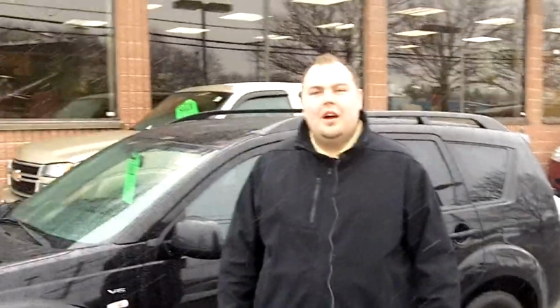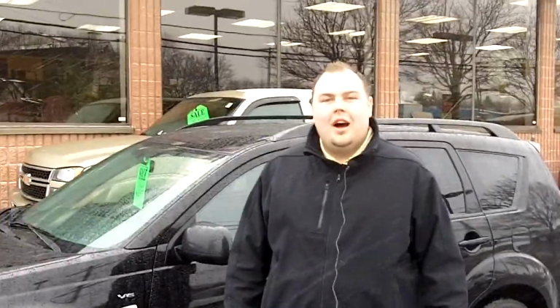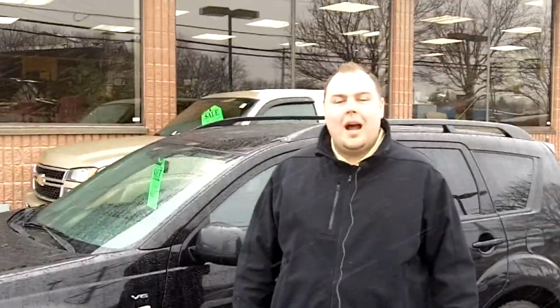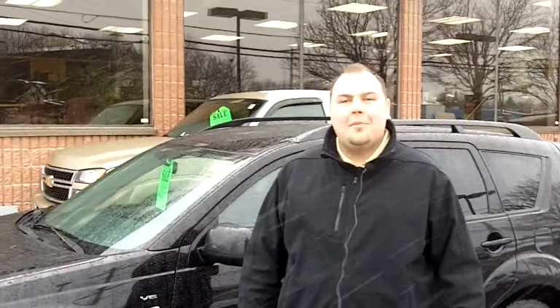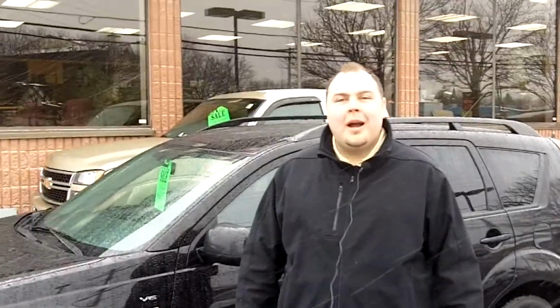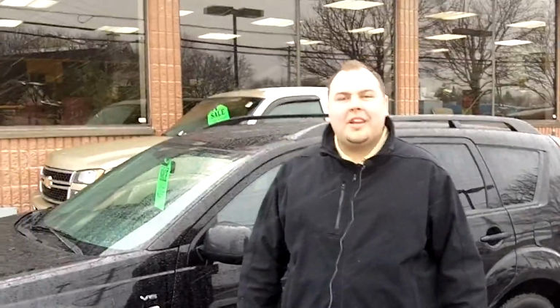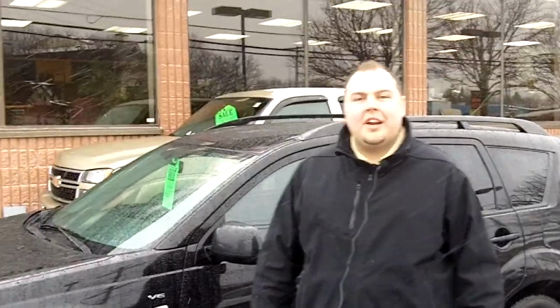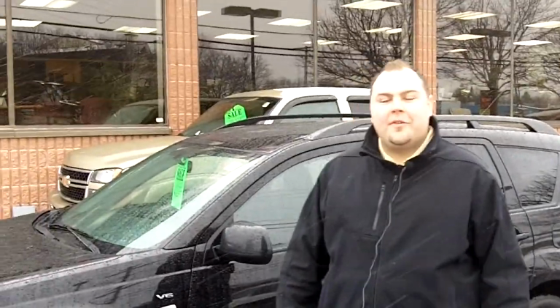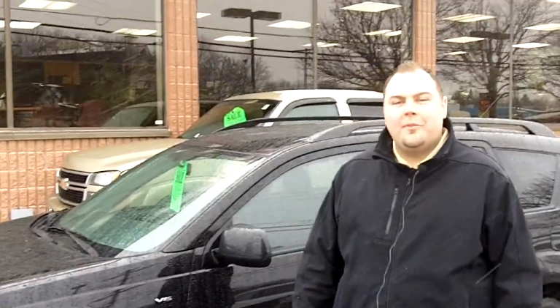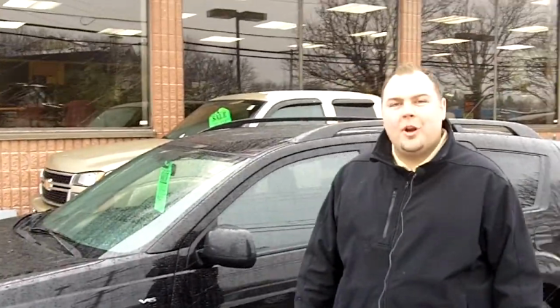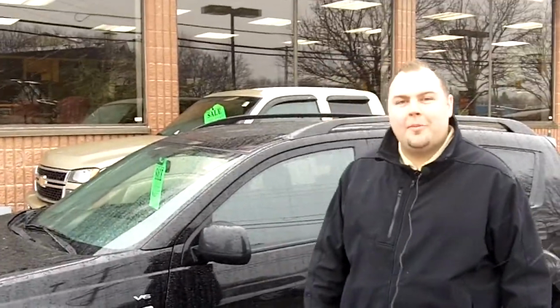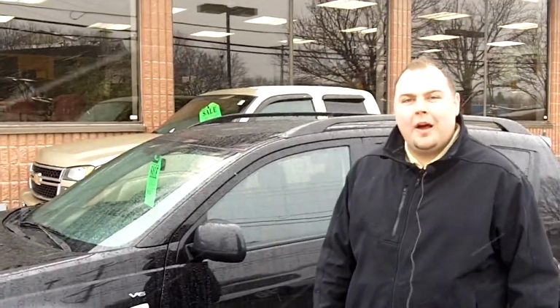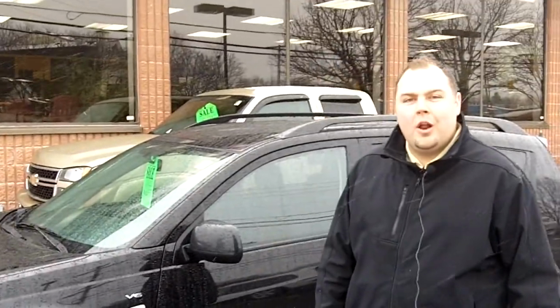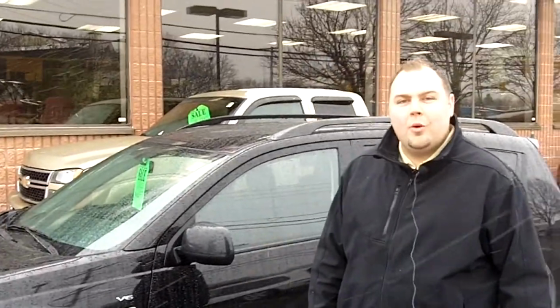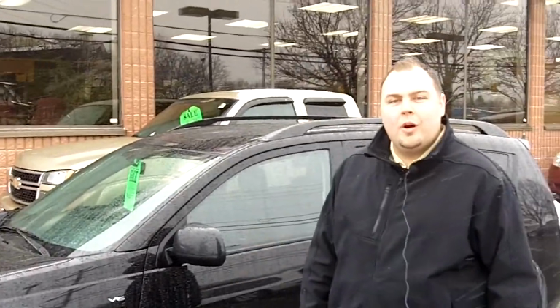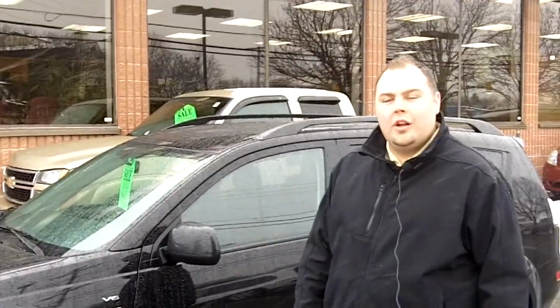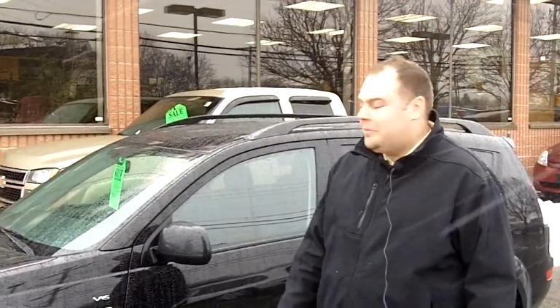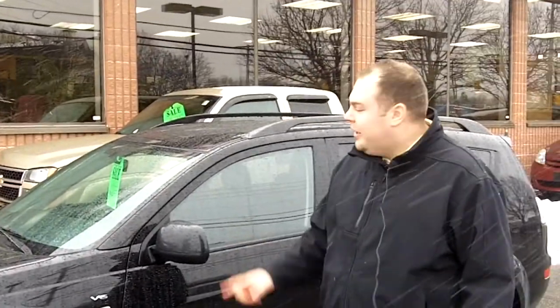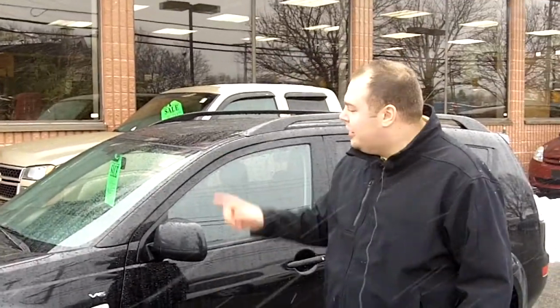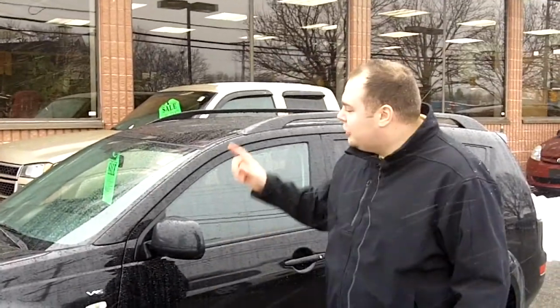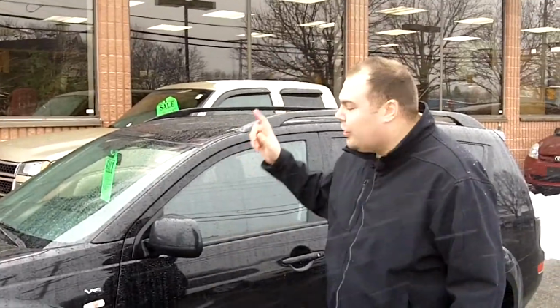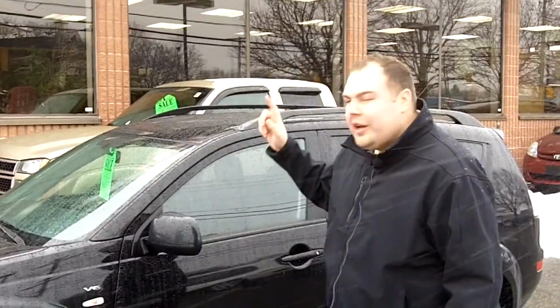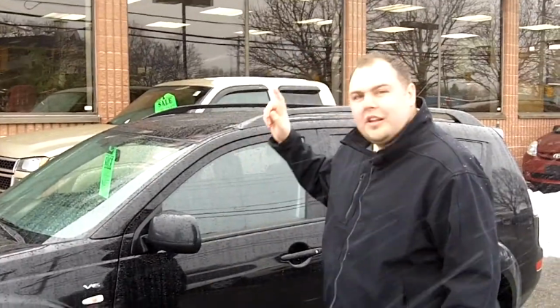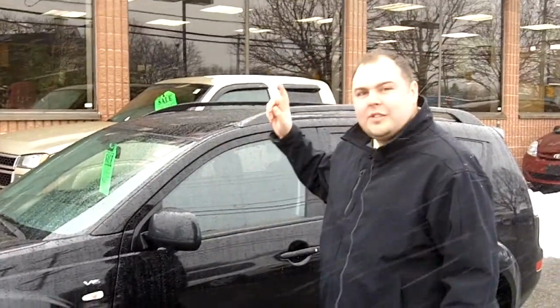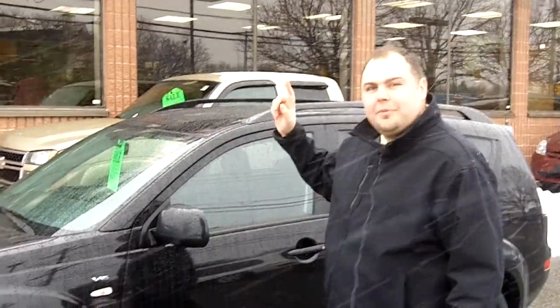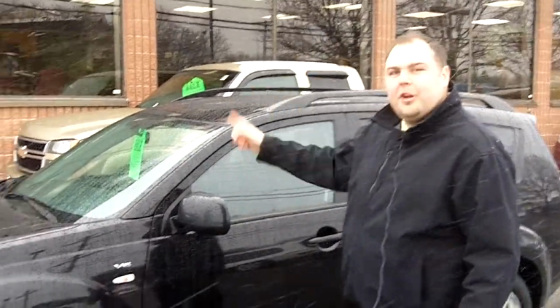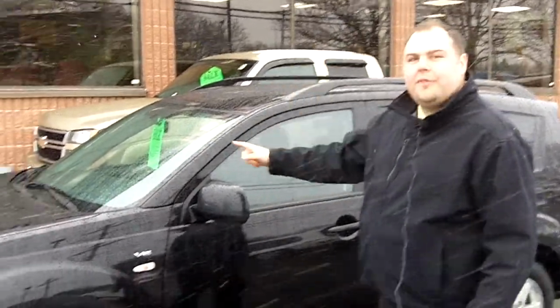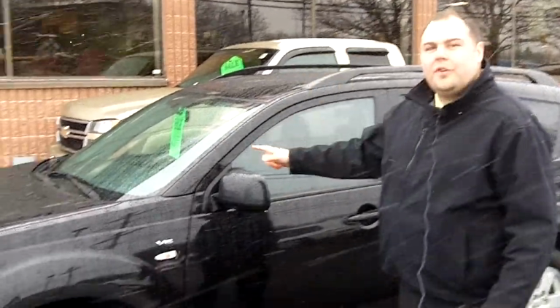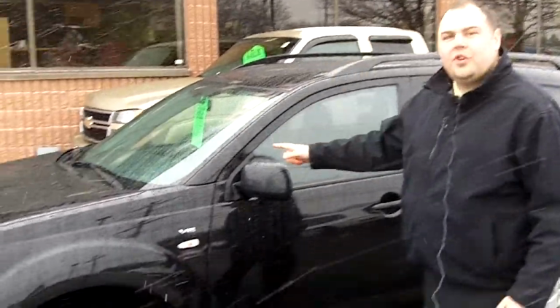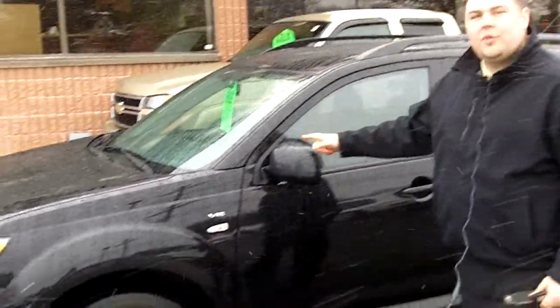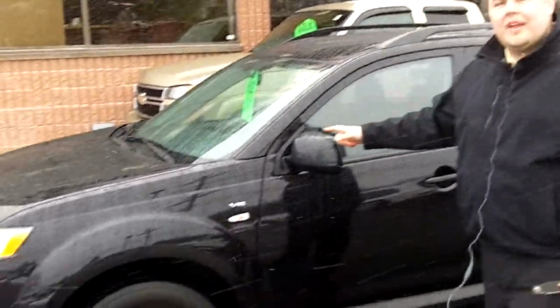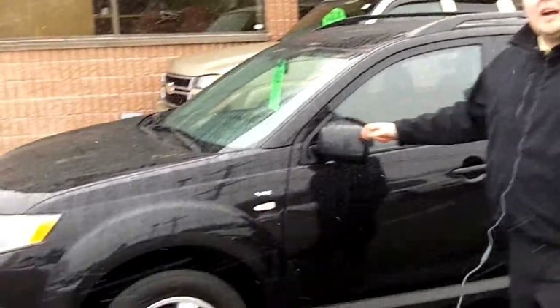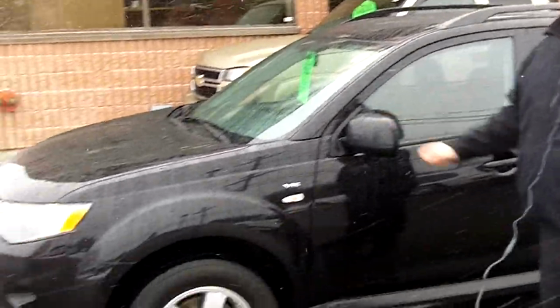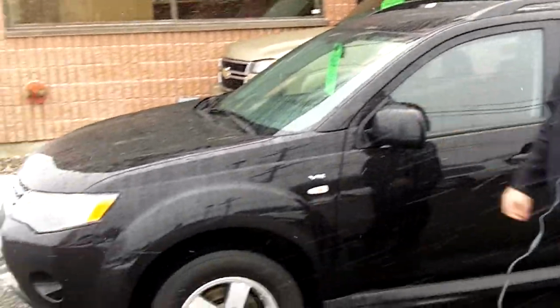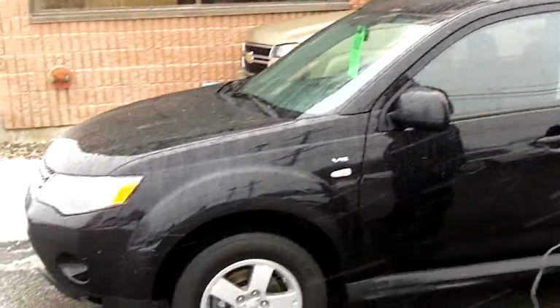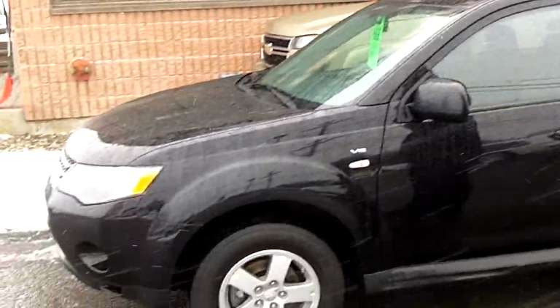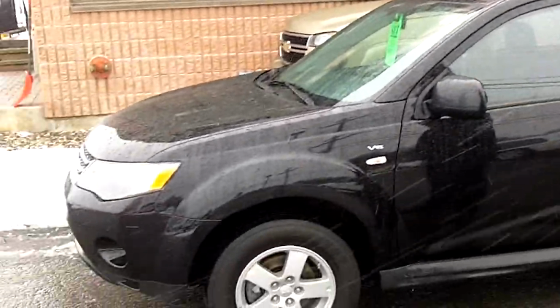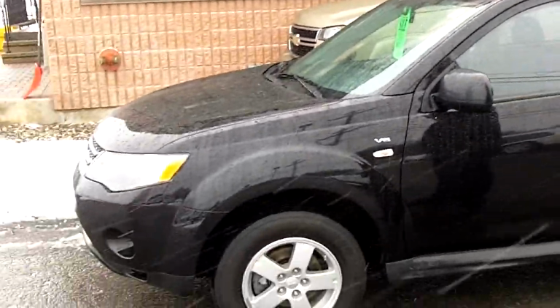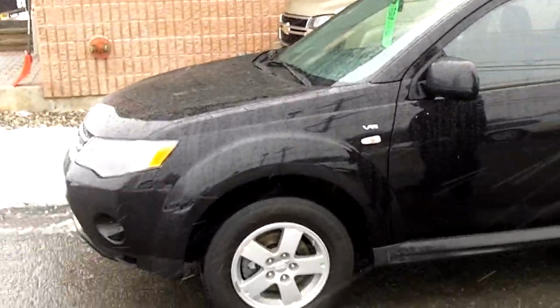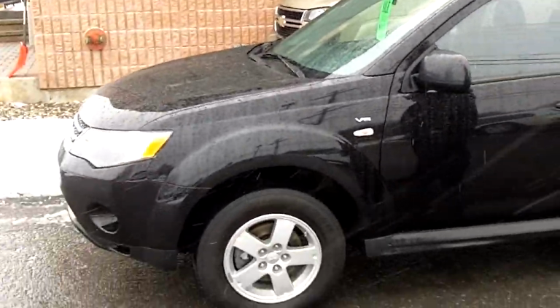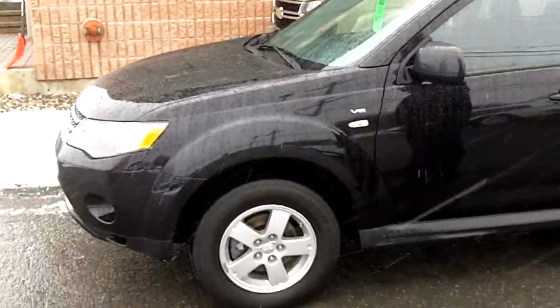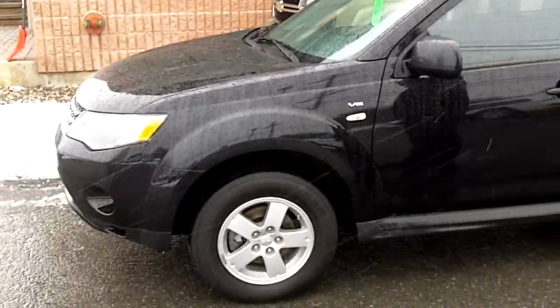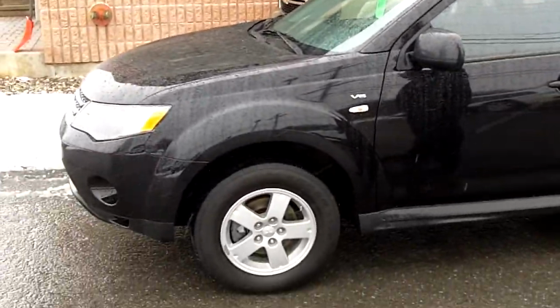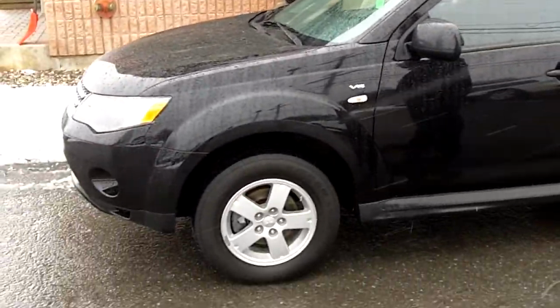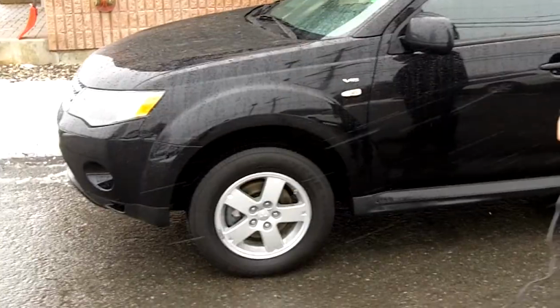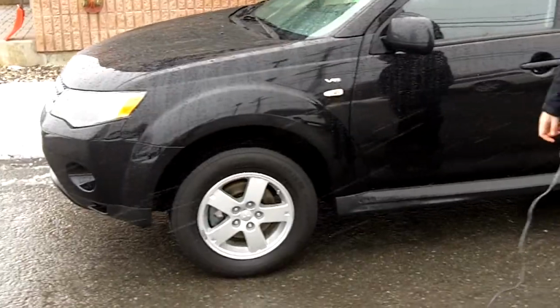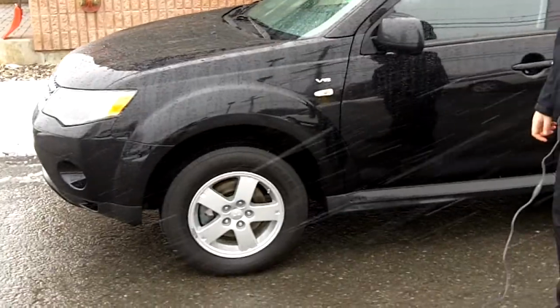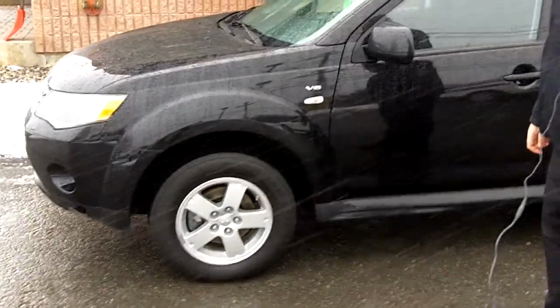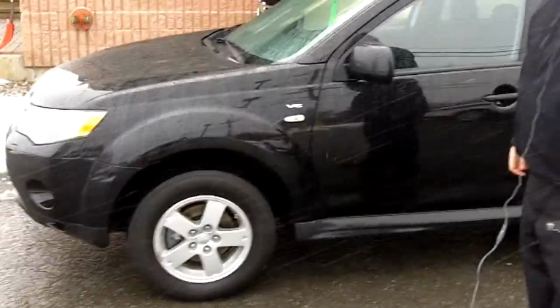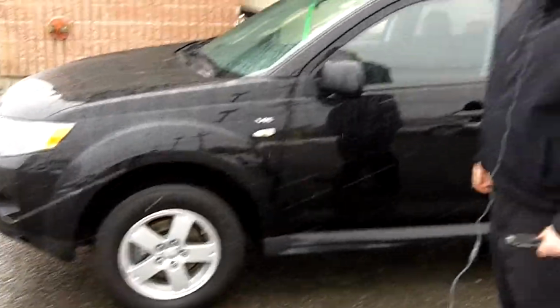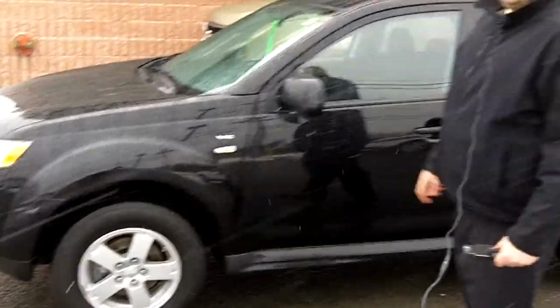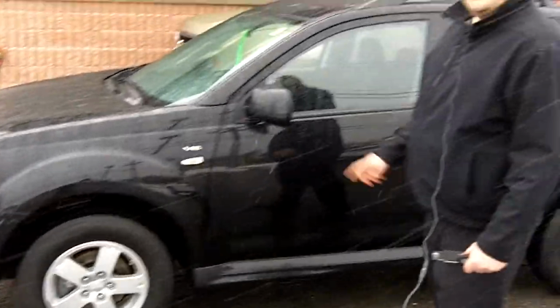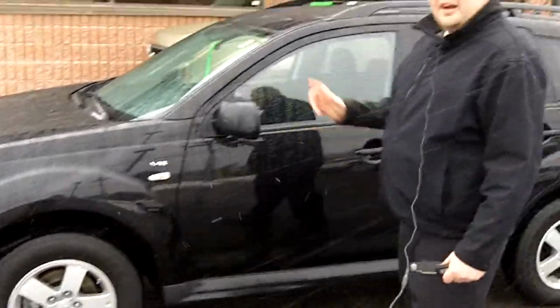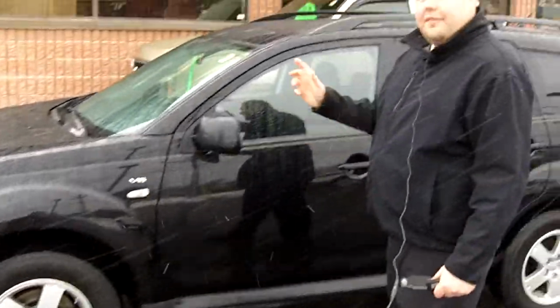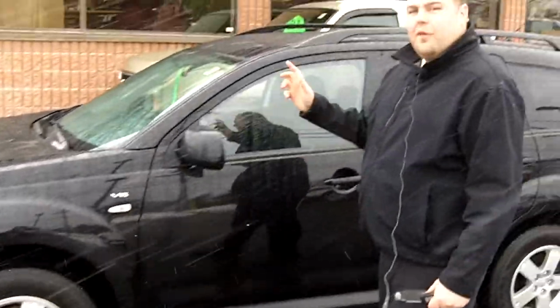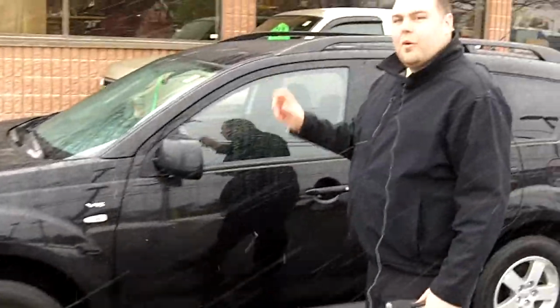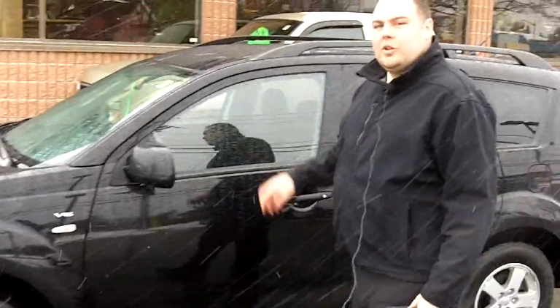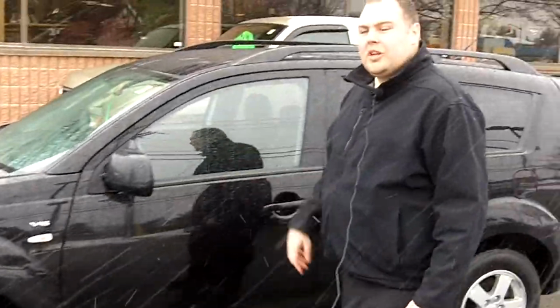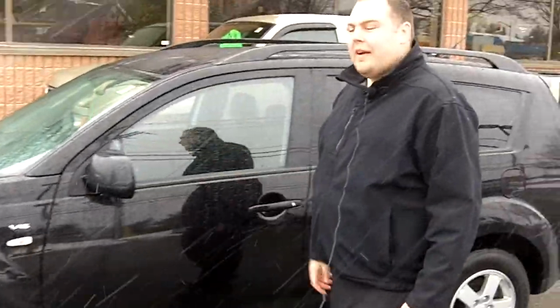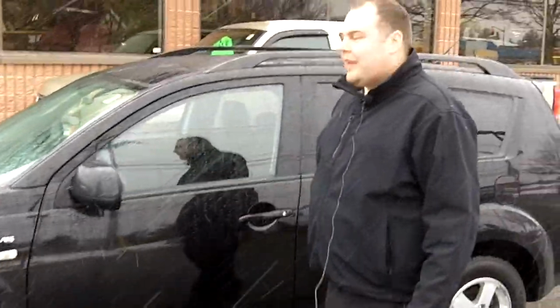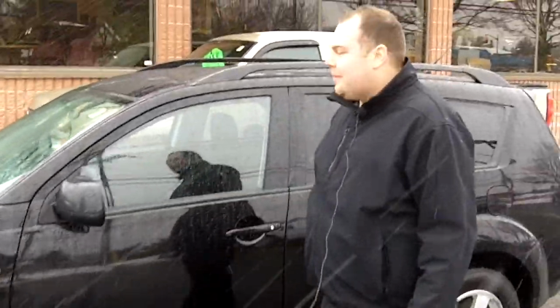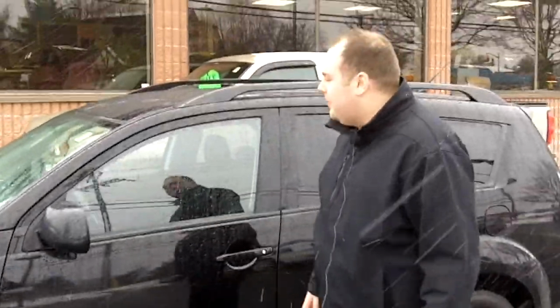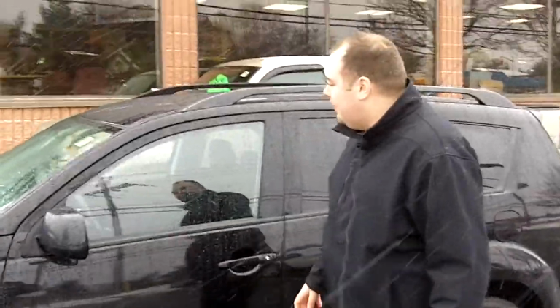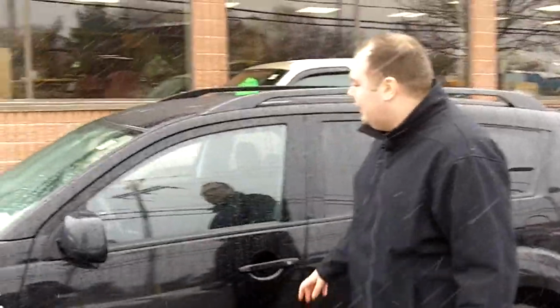Hi, Mike here from Terpa Auto World. I'm here to show you this beautiful 2009 Mitsubishi Outlander. It's got four-wheel drive capability.